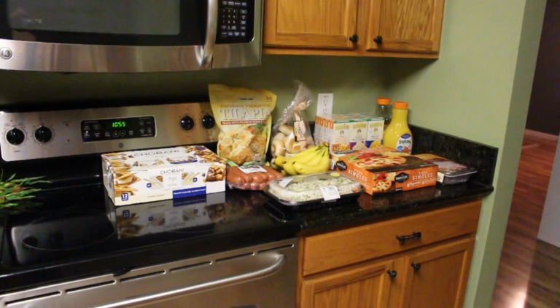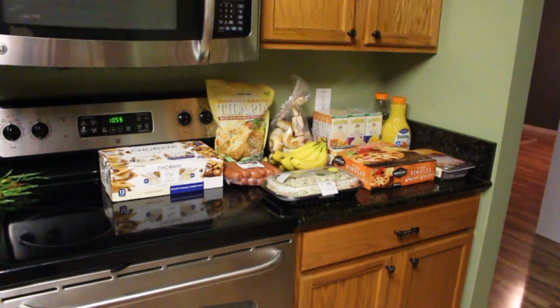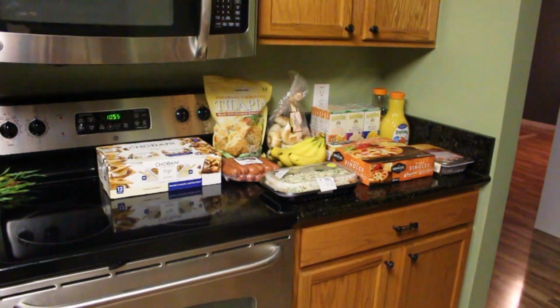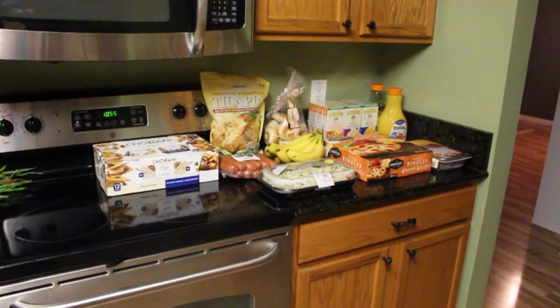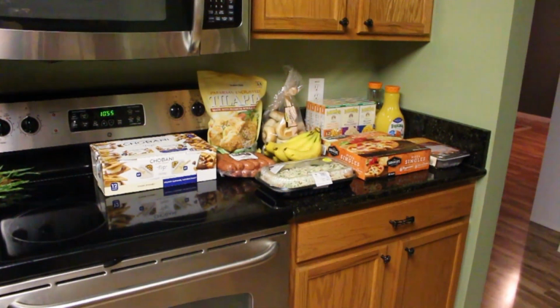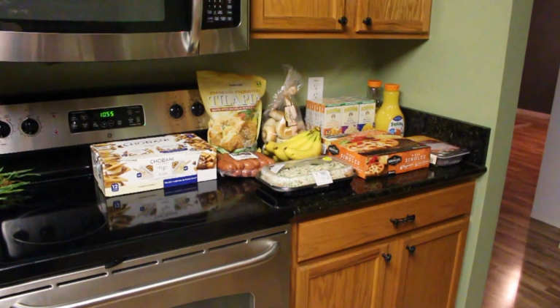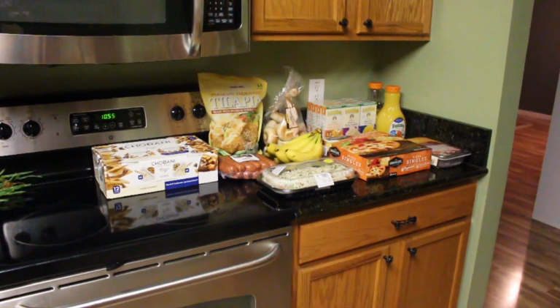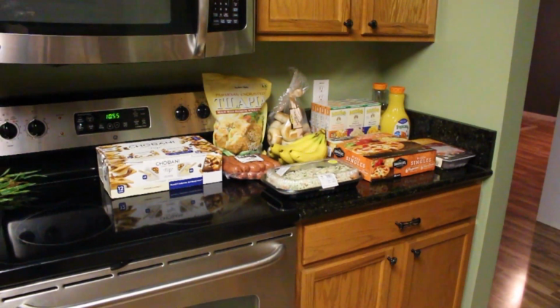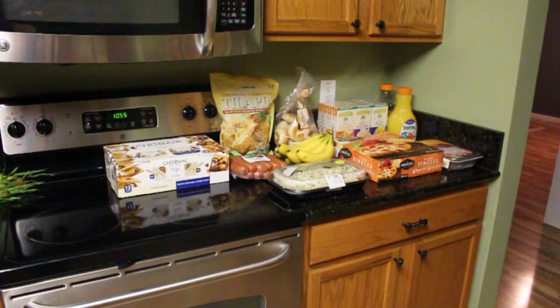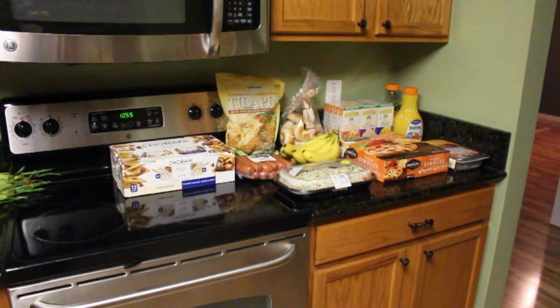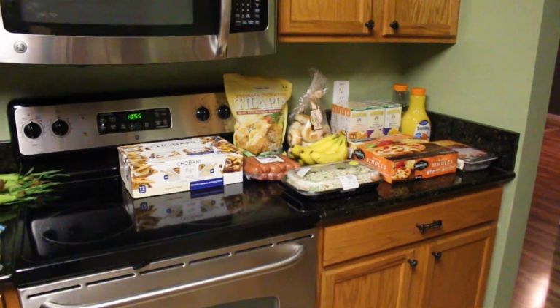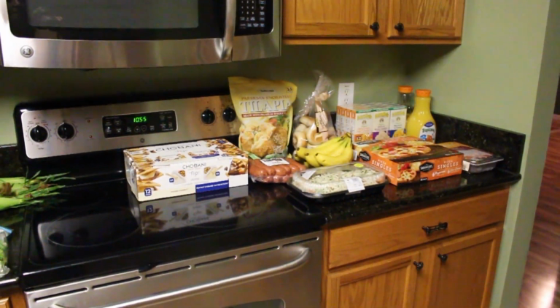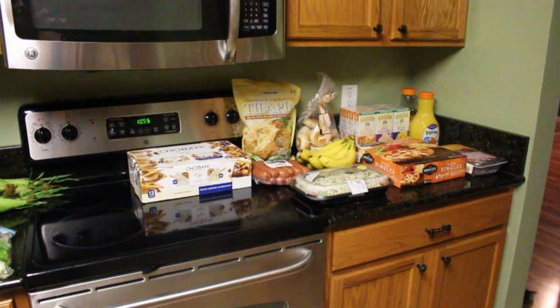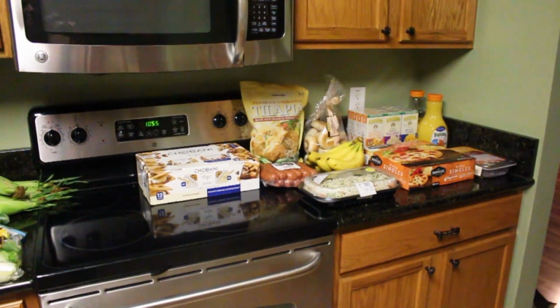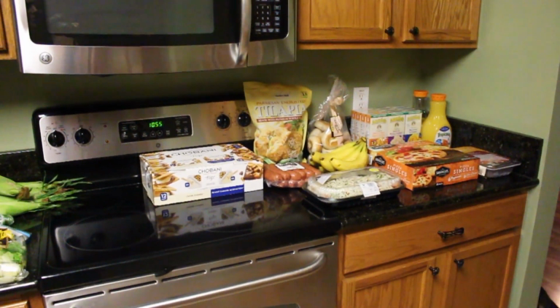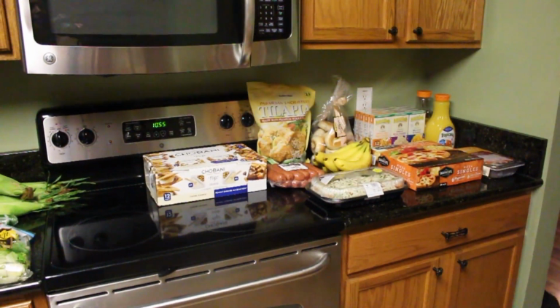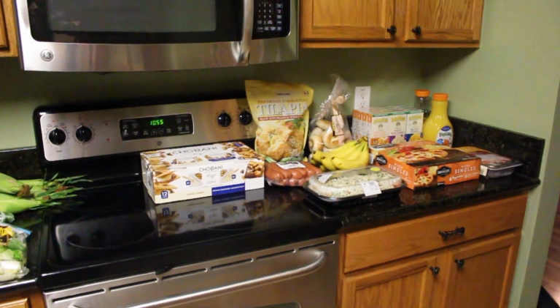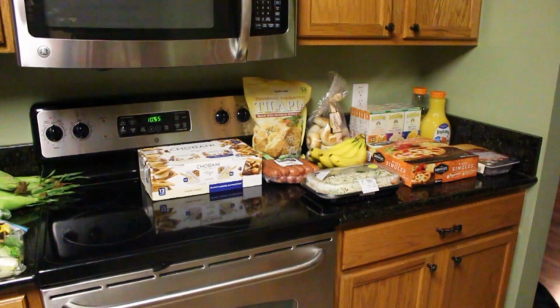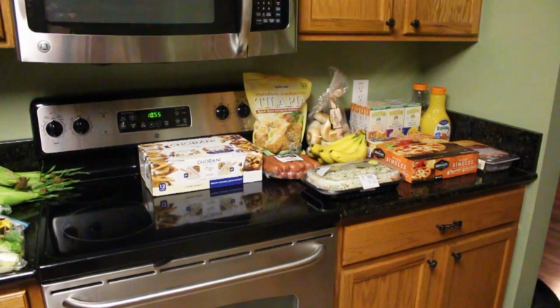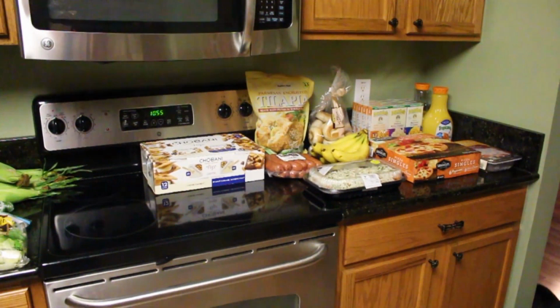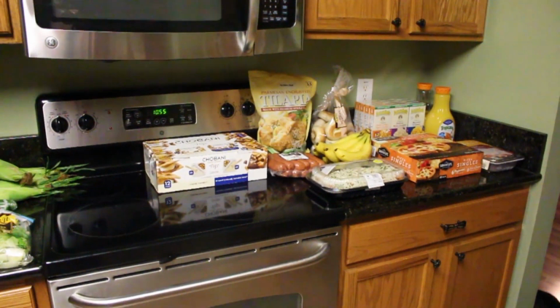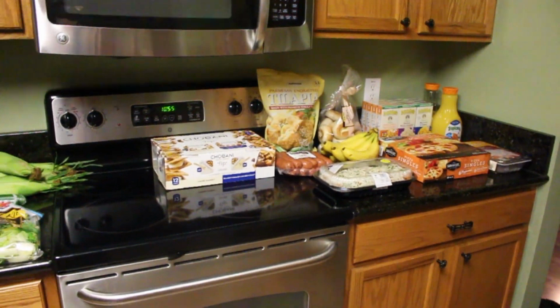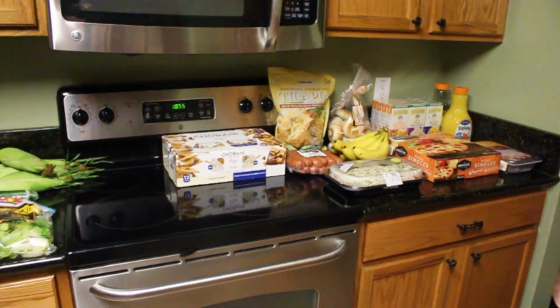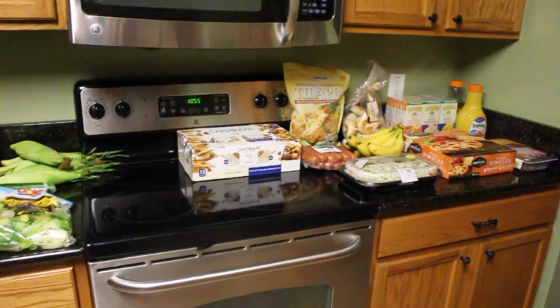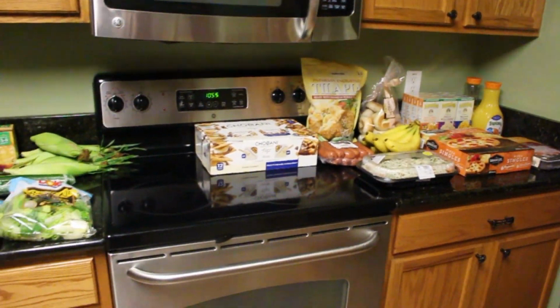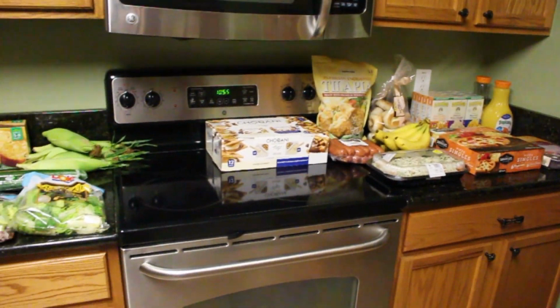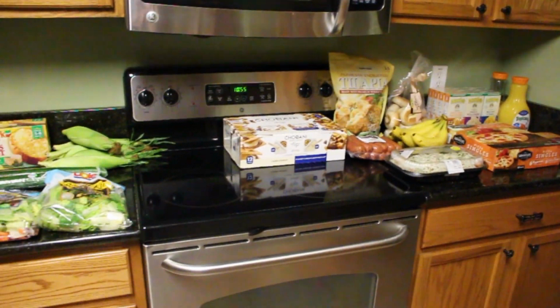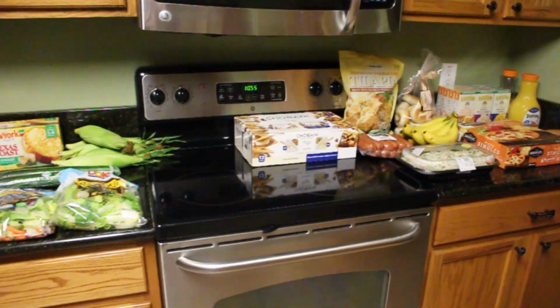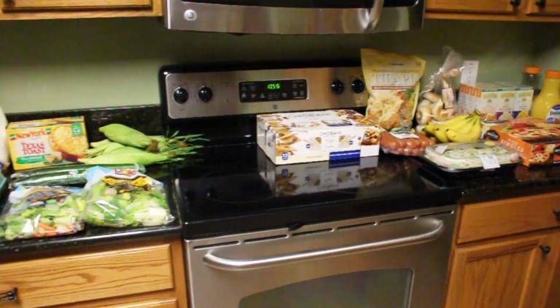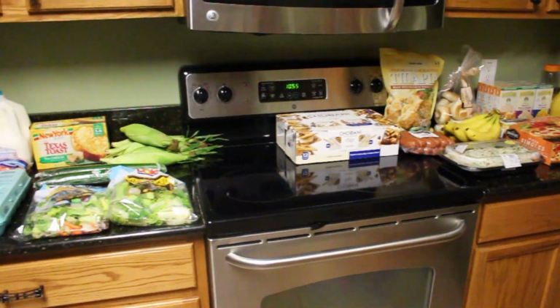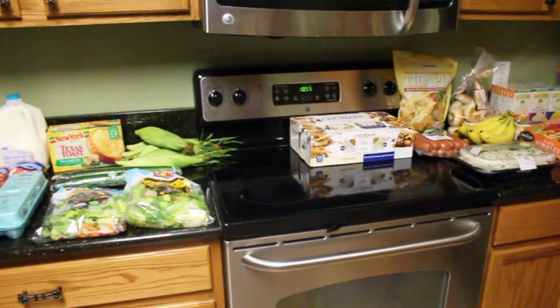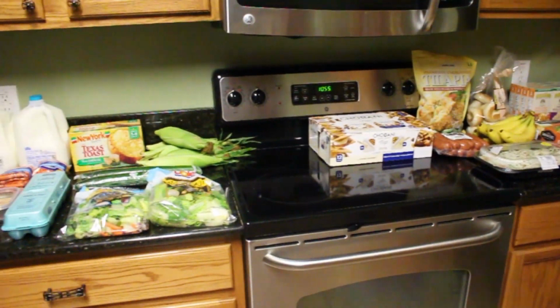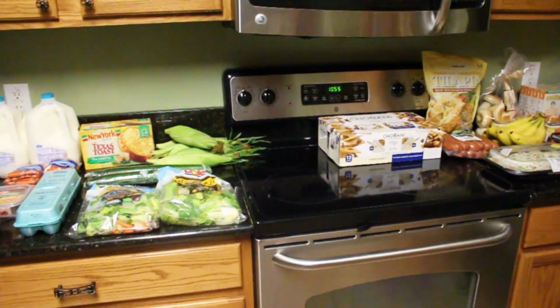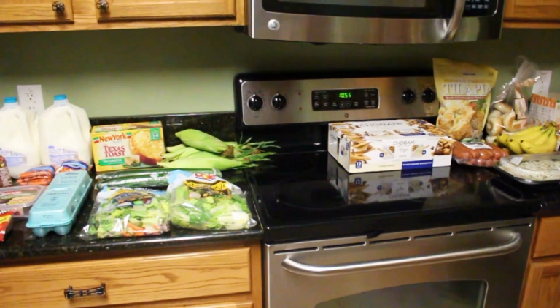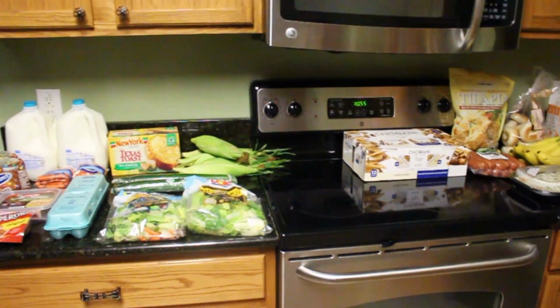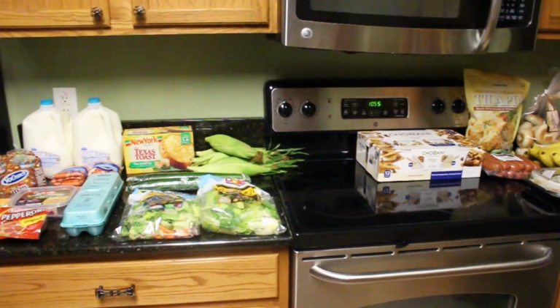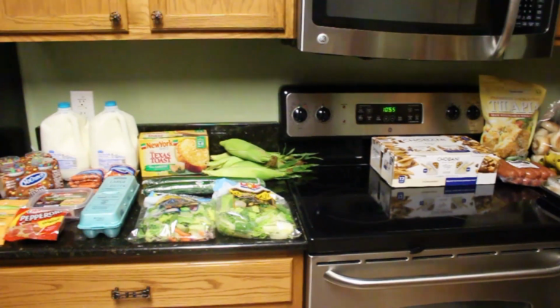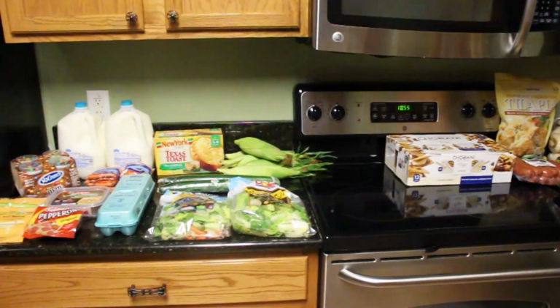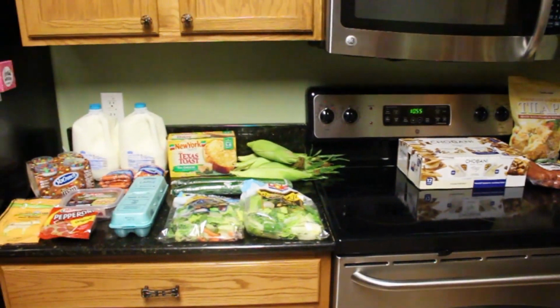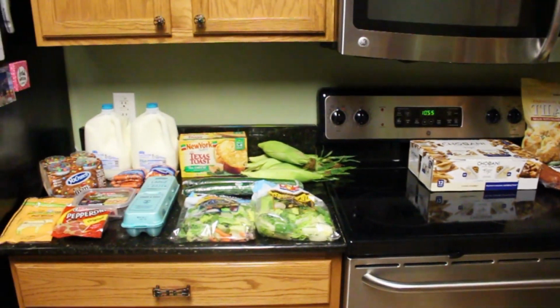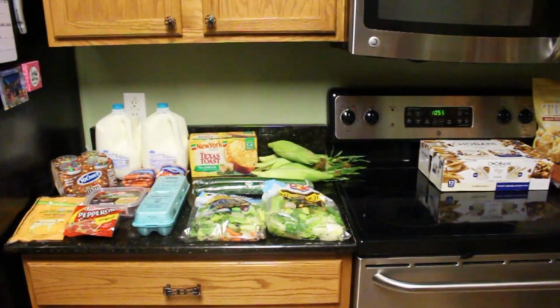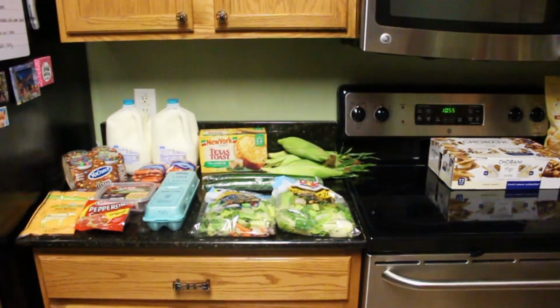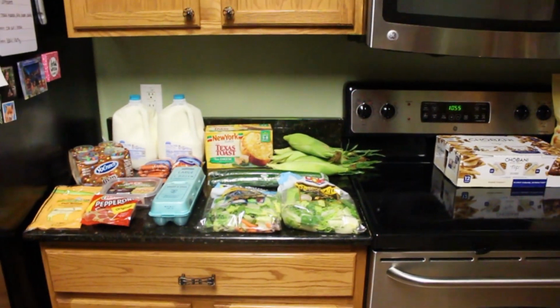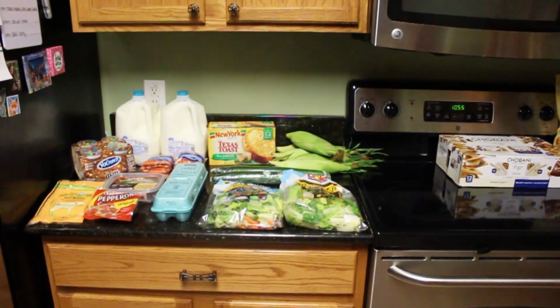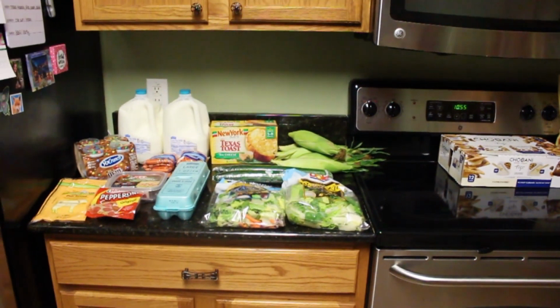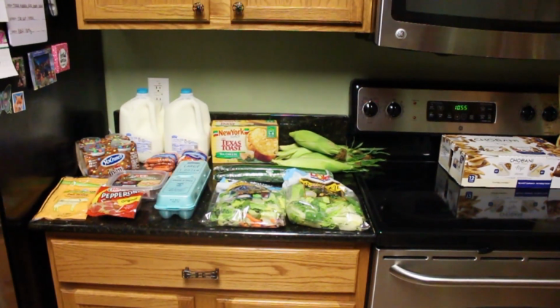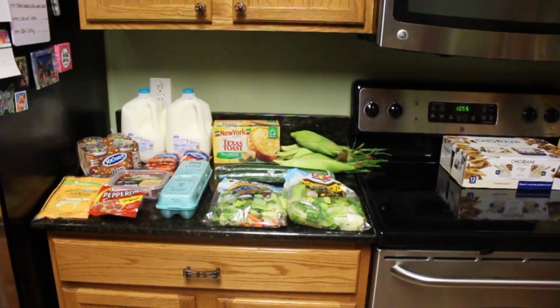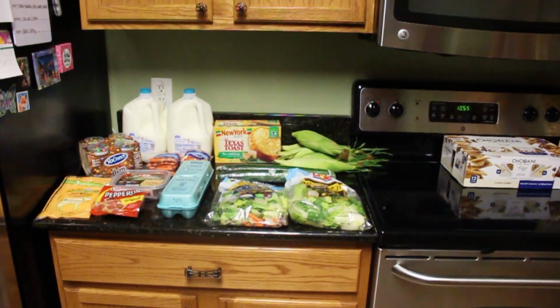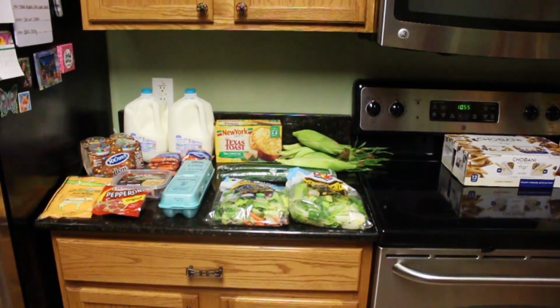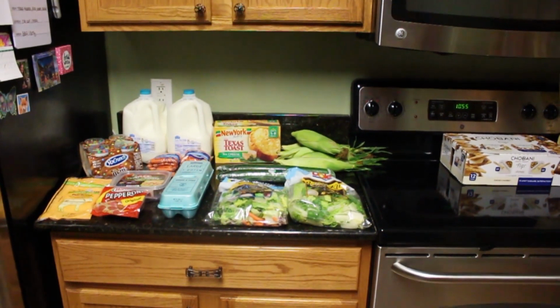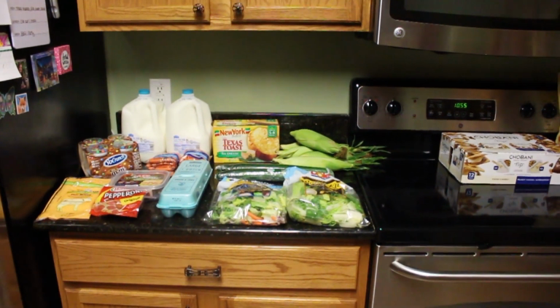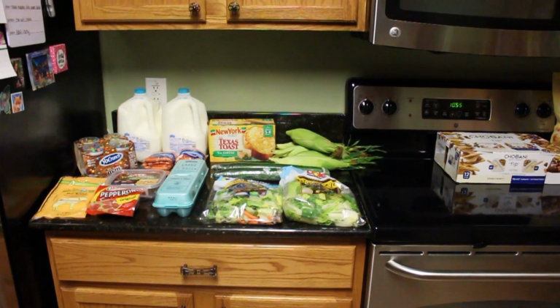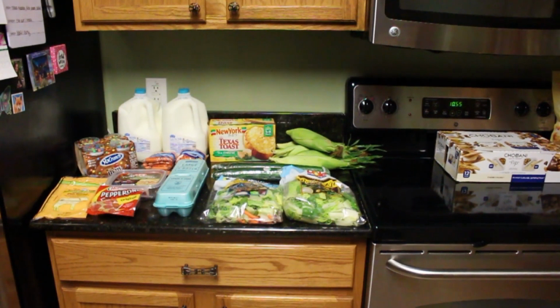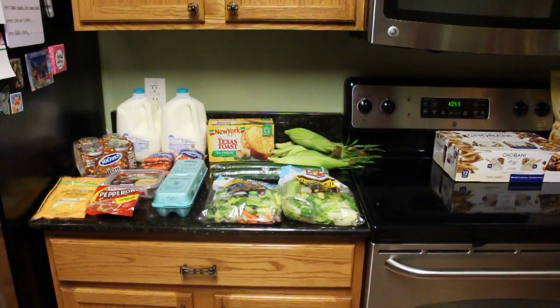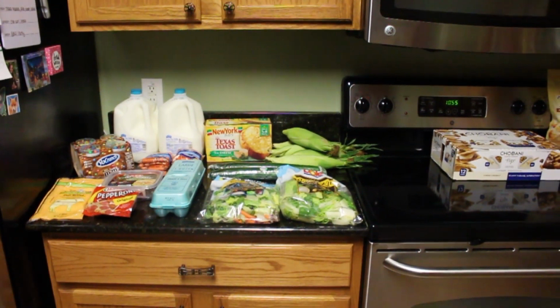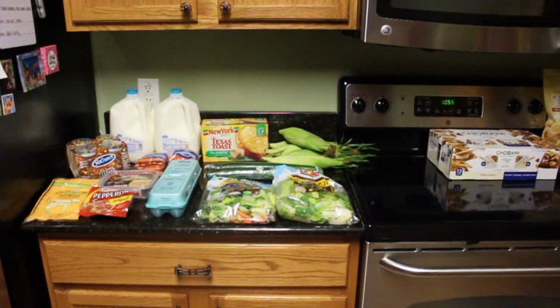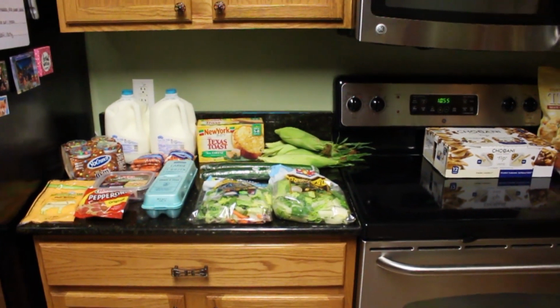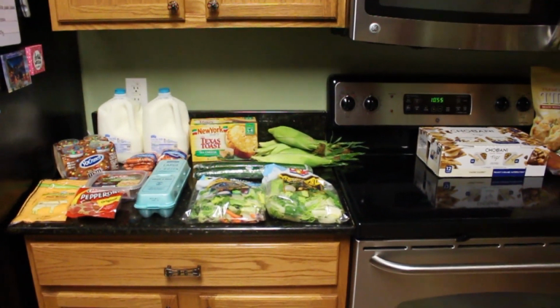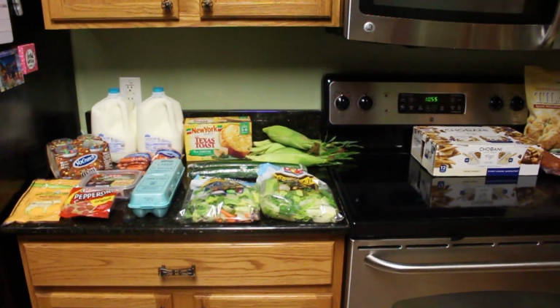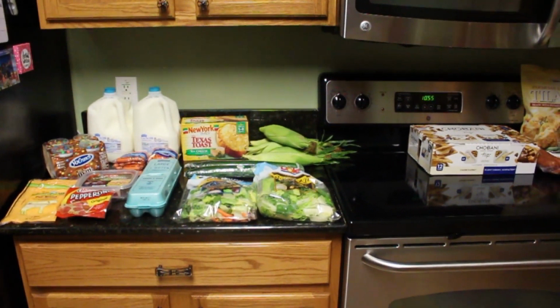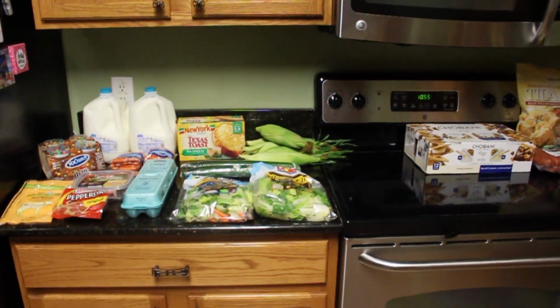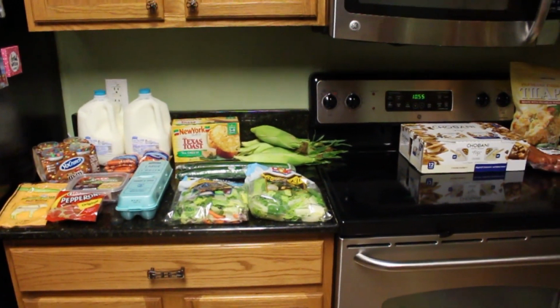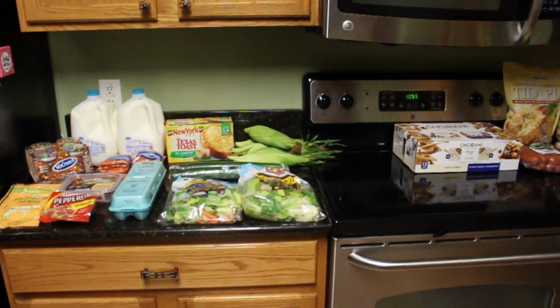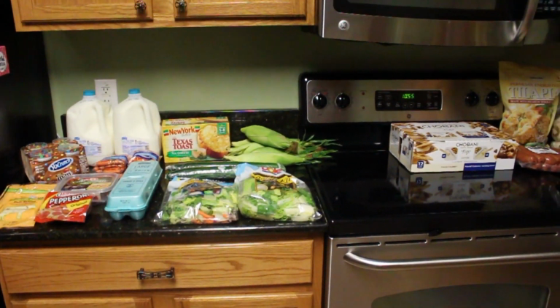Hey guys, welcome back to another Monday grocery haul and meal plan. This one is a little bit different.